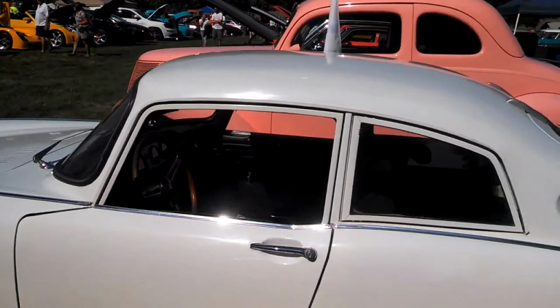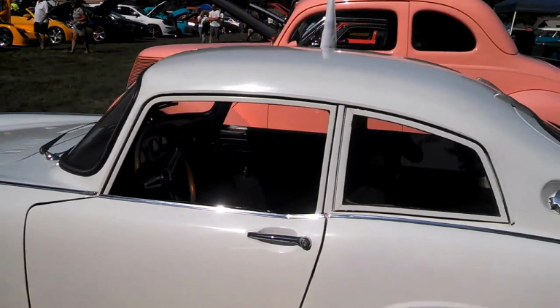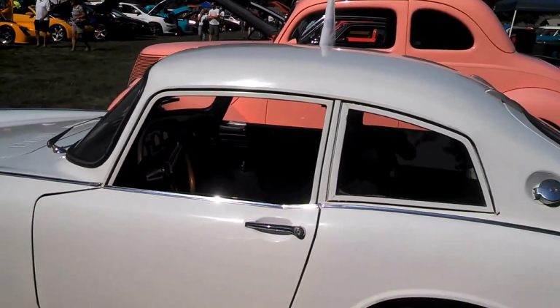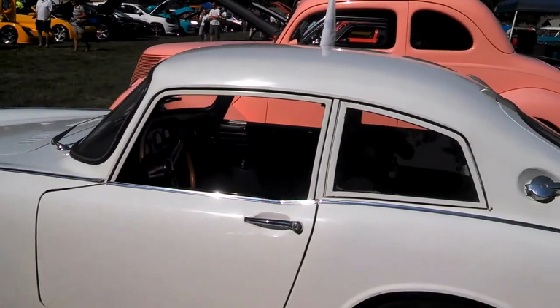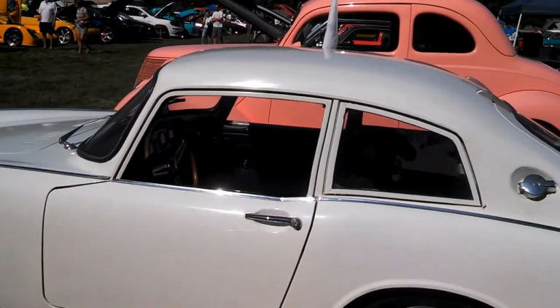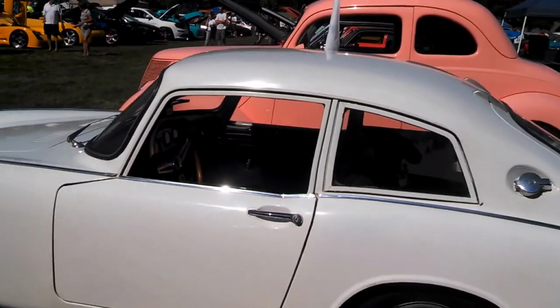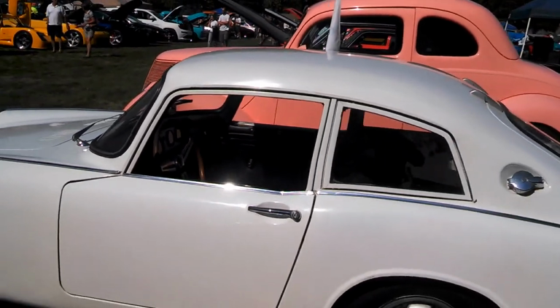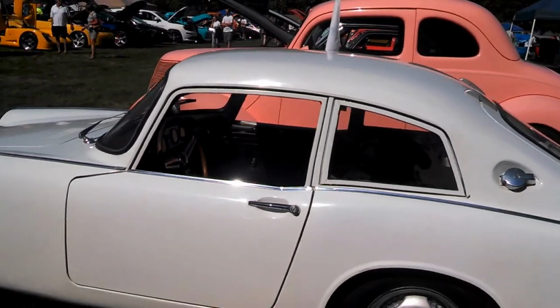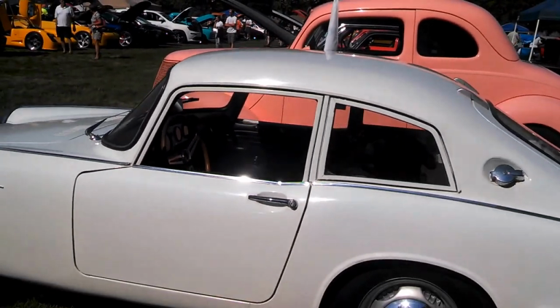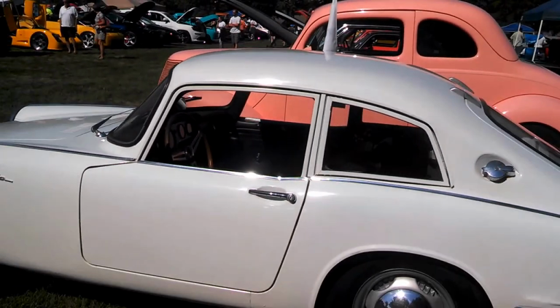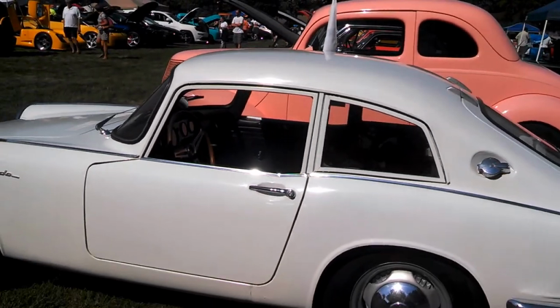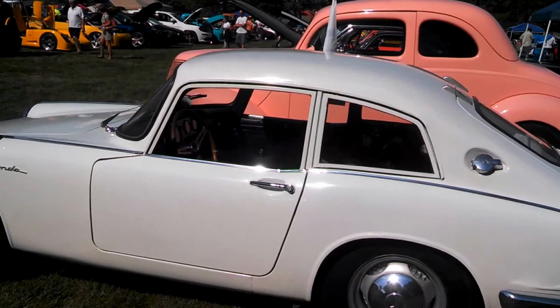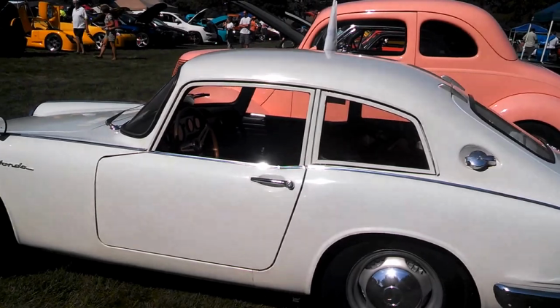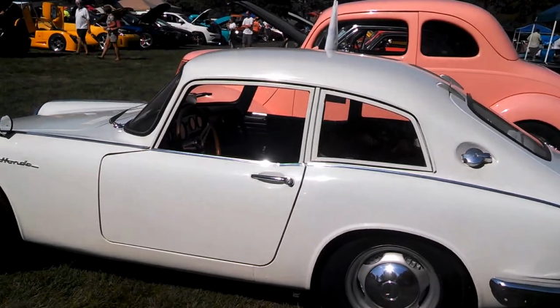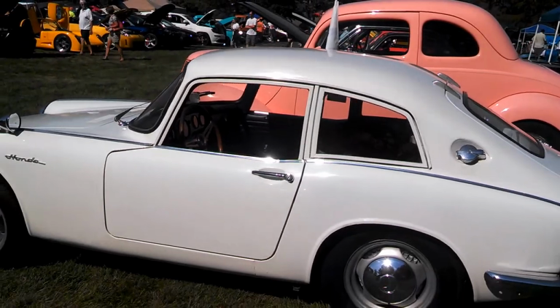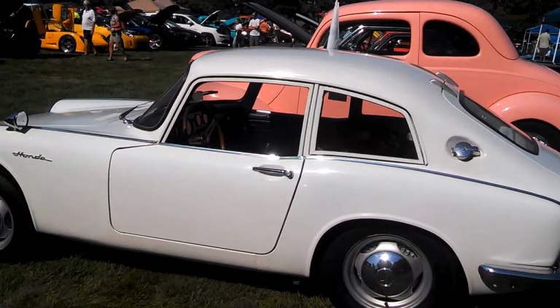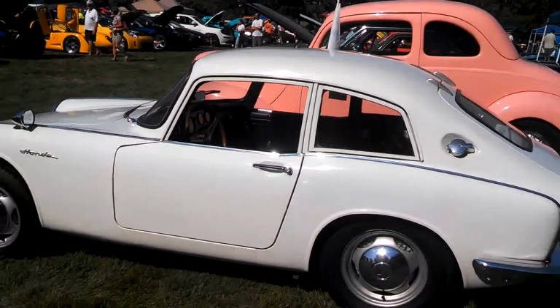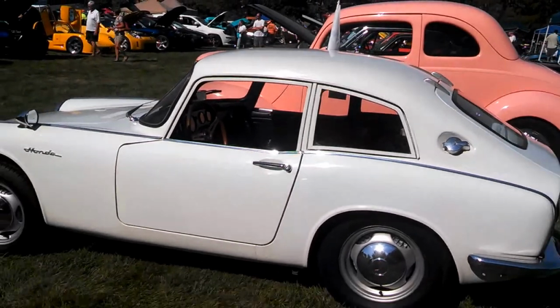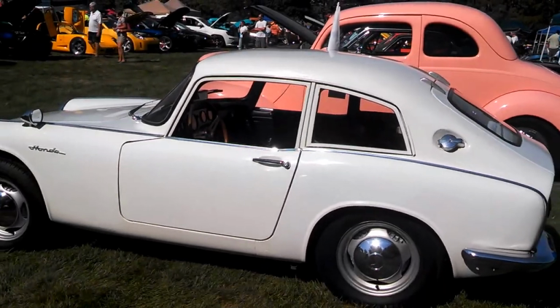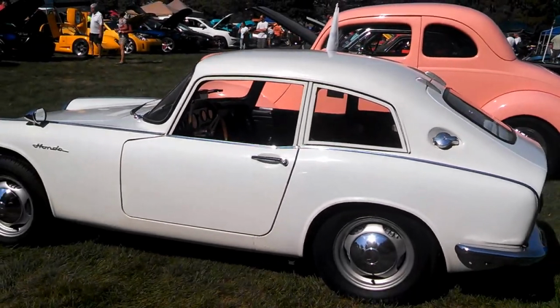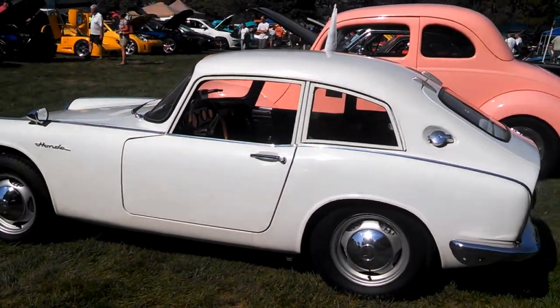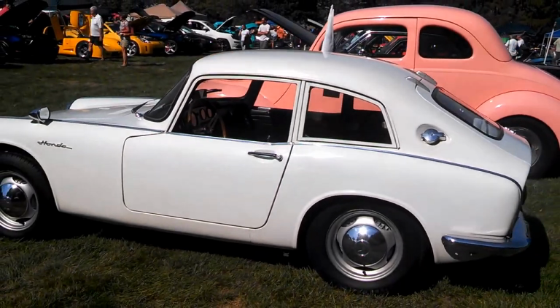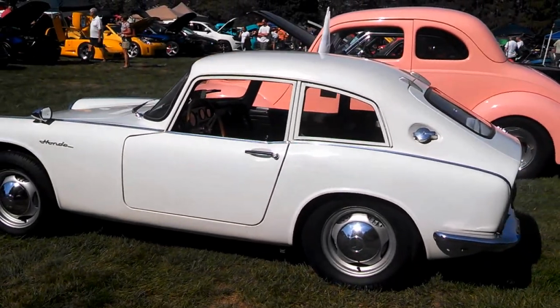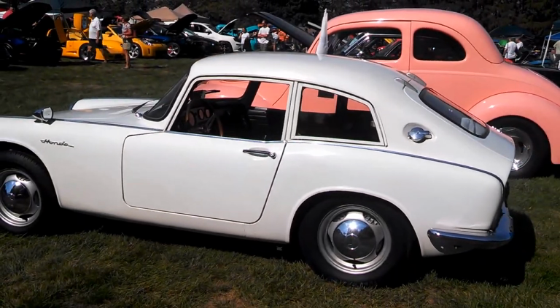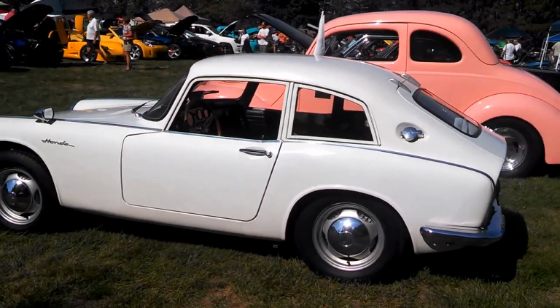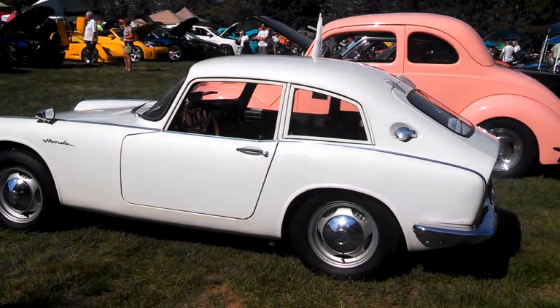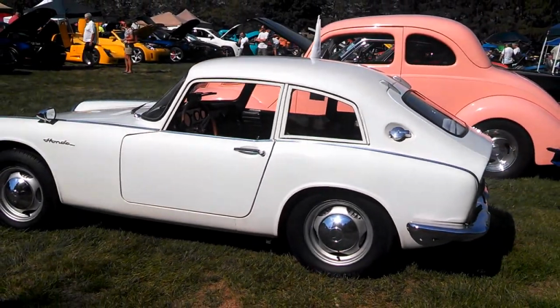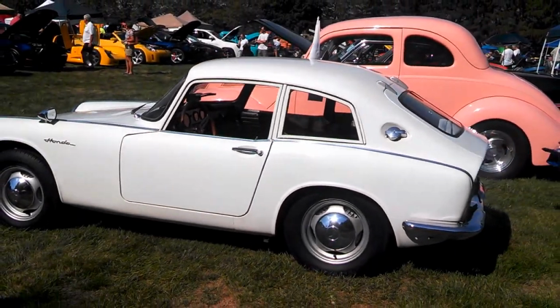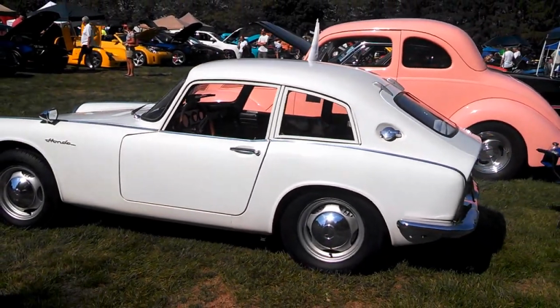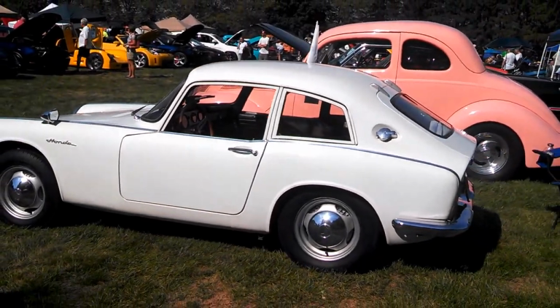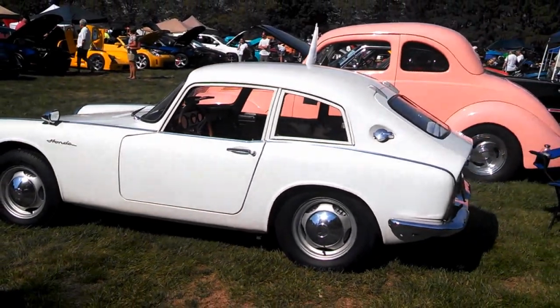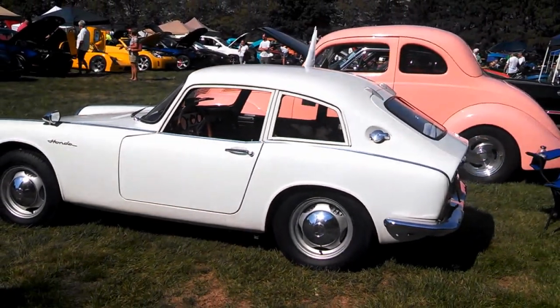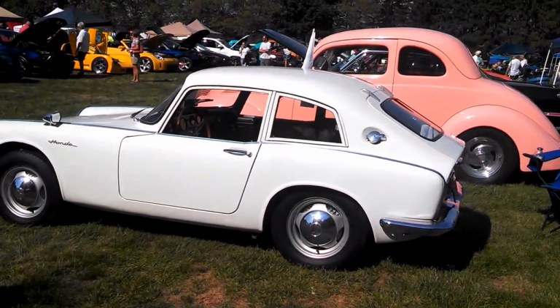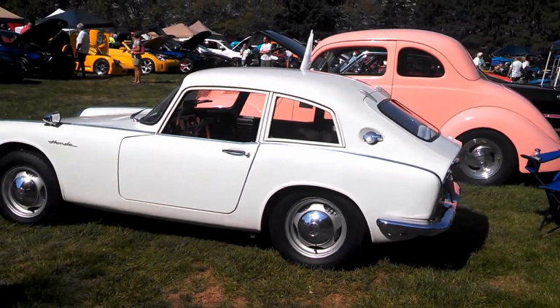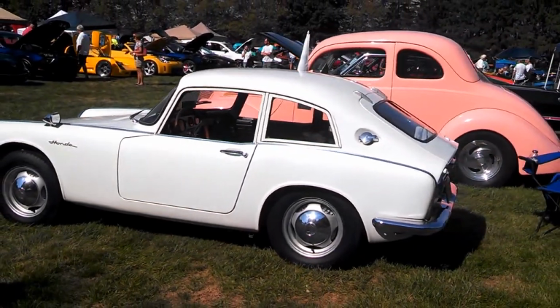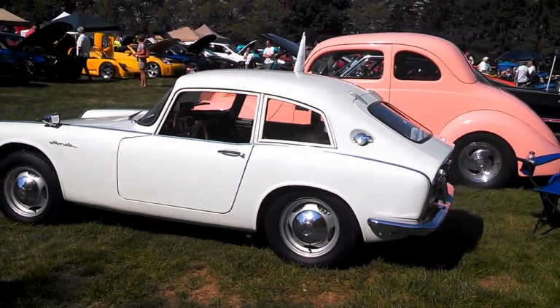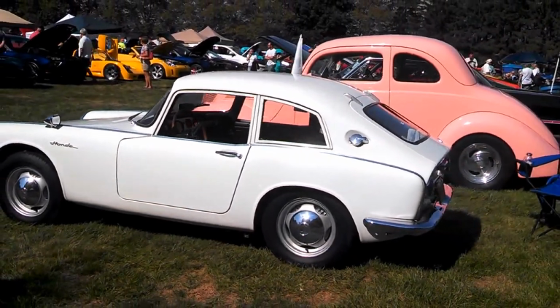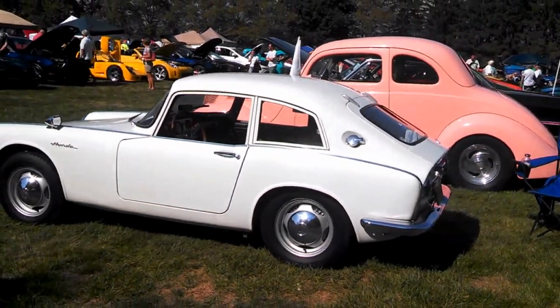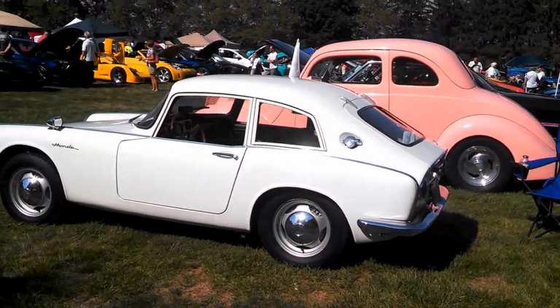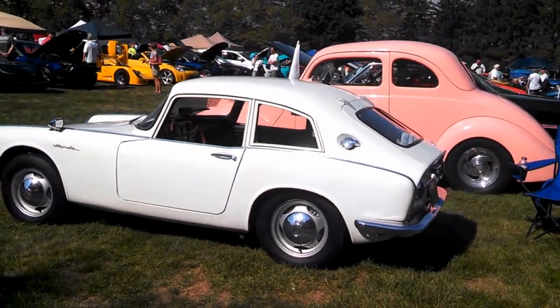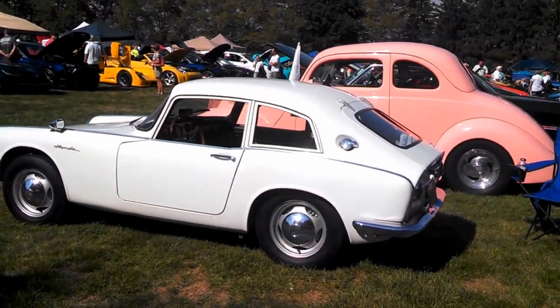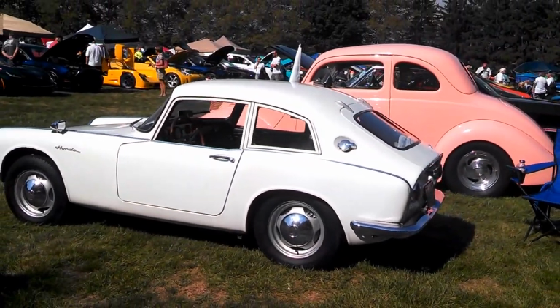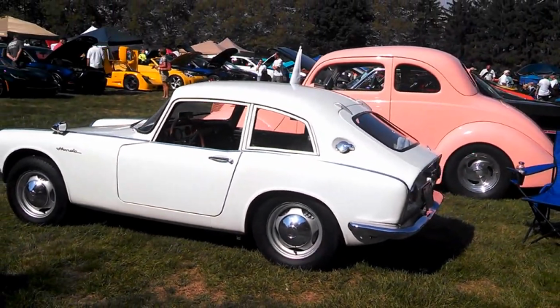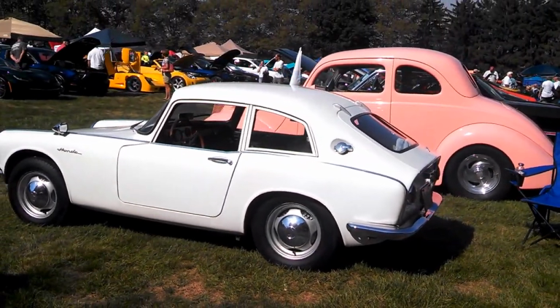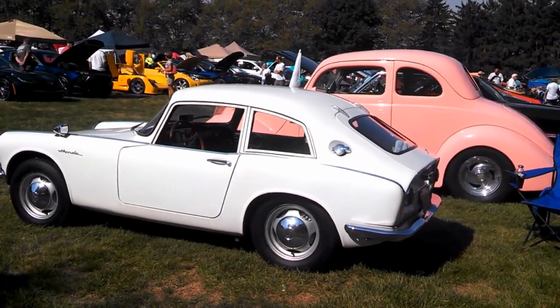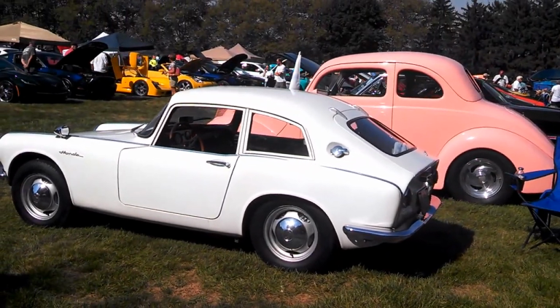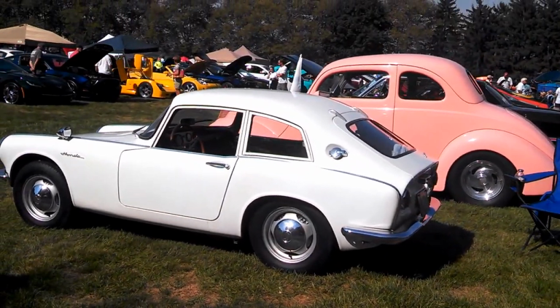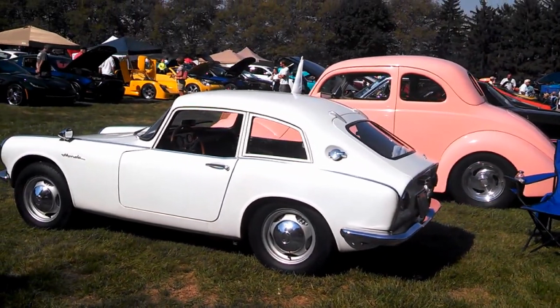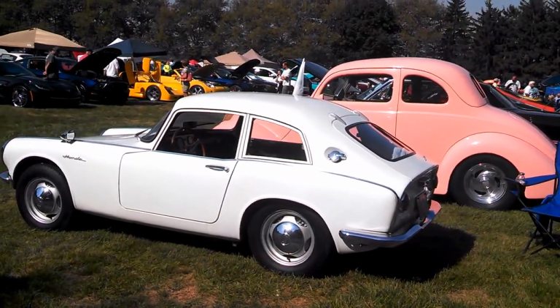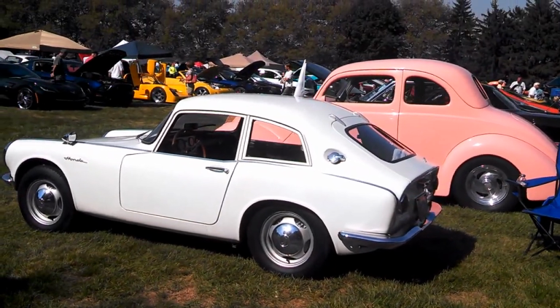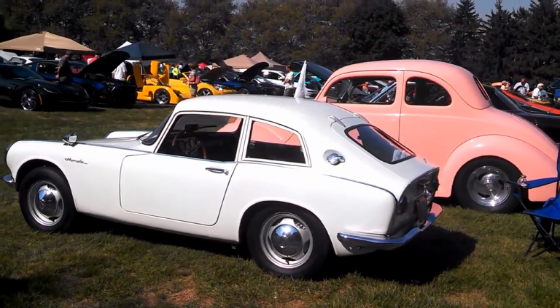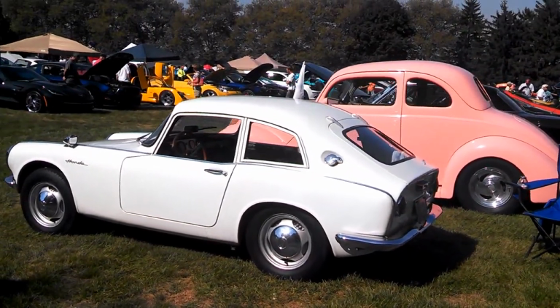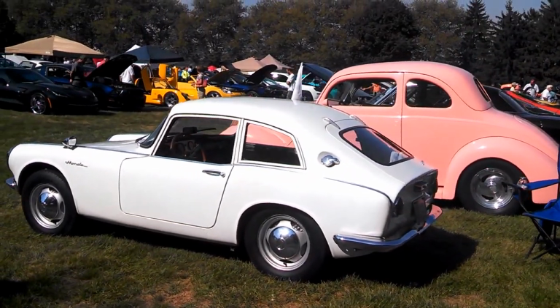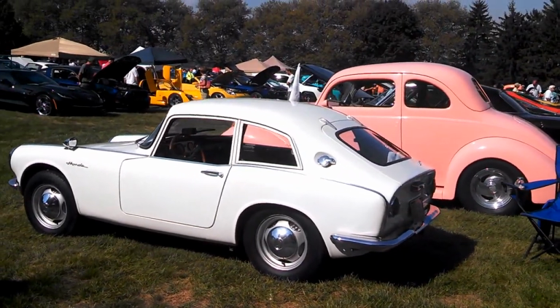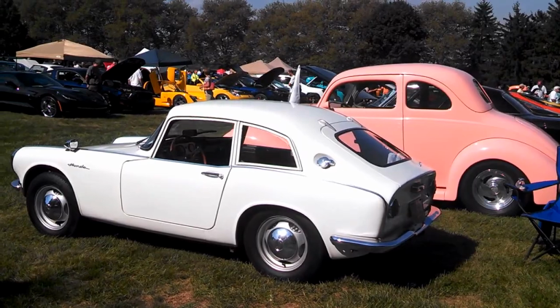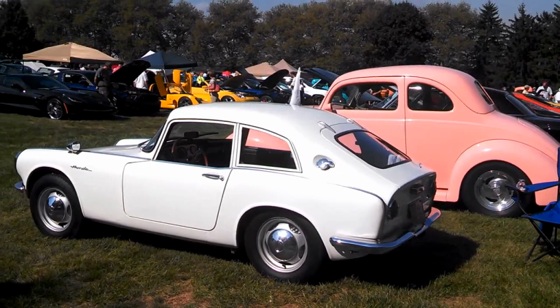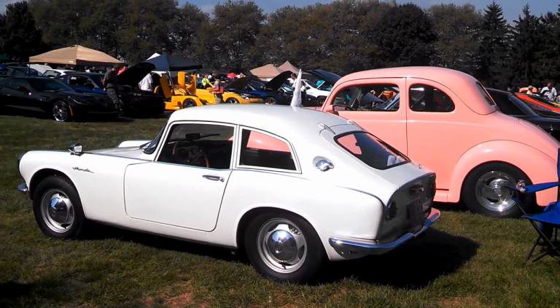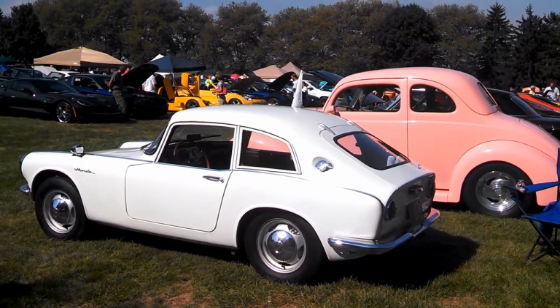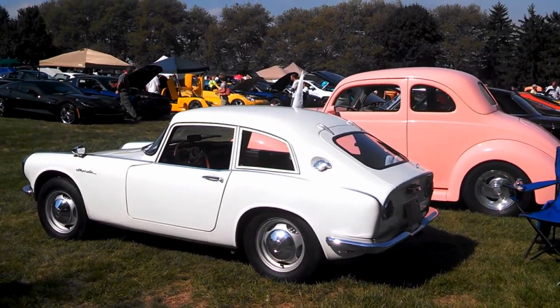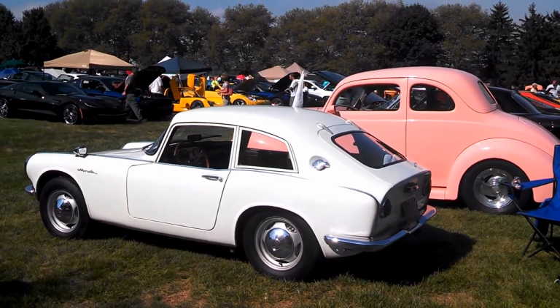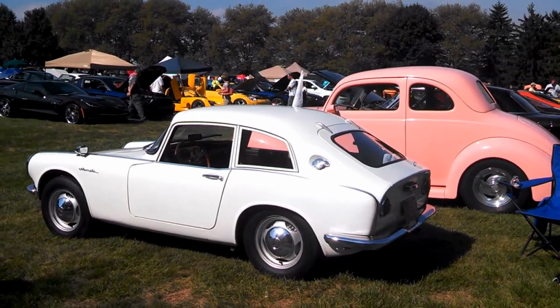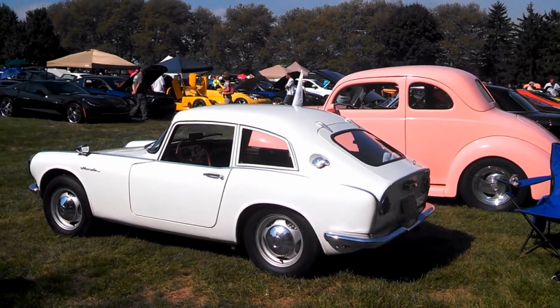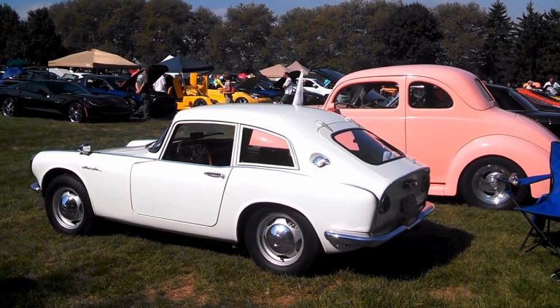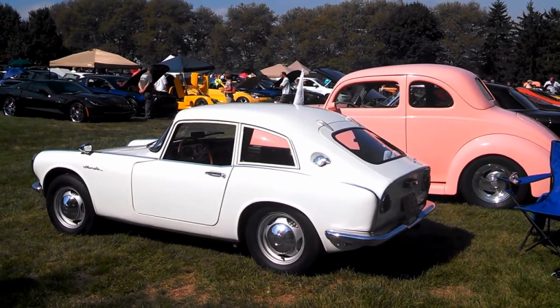This is Pam from NortheastWheelsEvents.com. Check out the 66 Honda S600 at Neffsville. Bye.